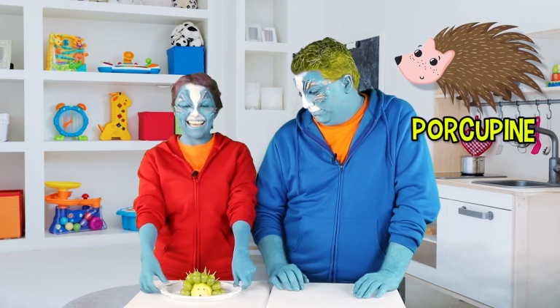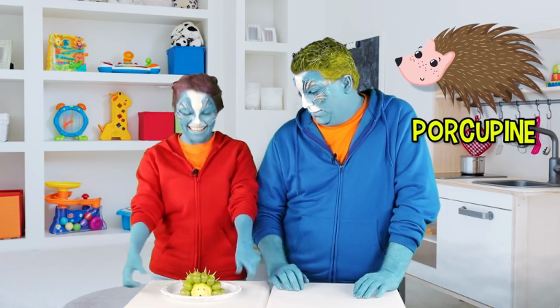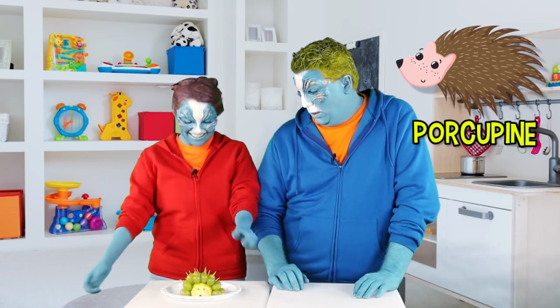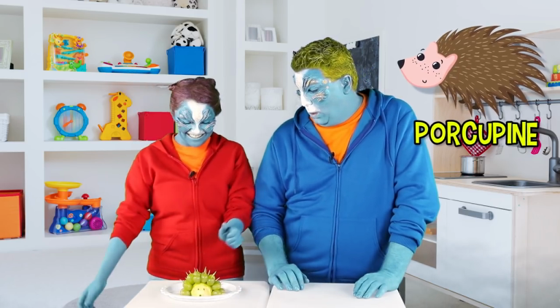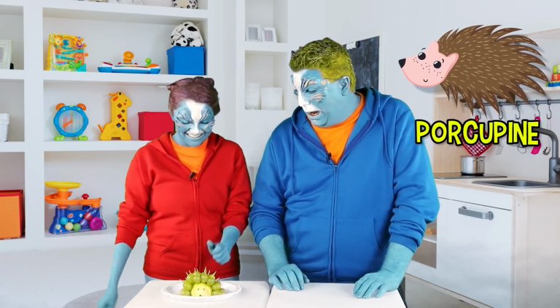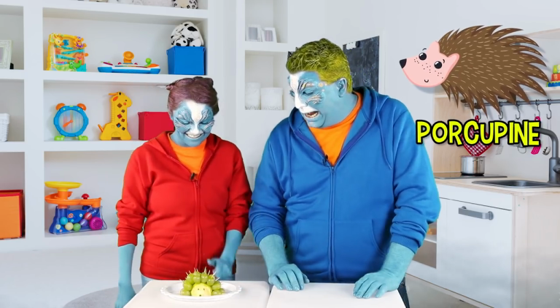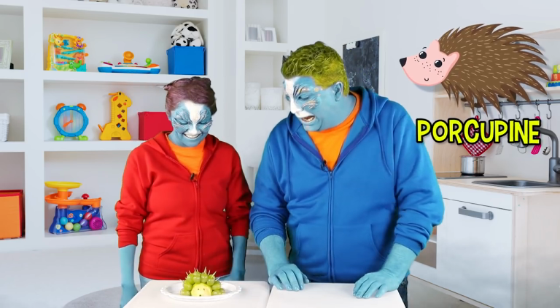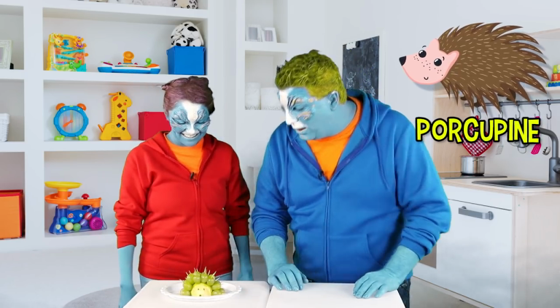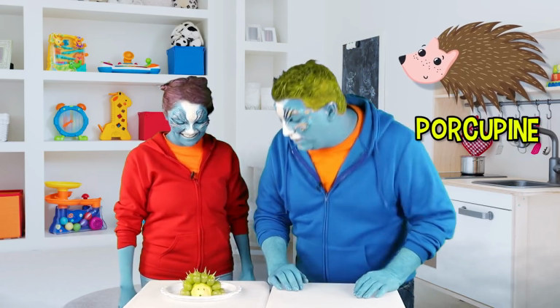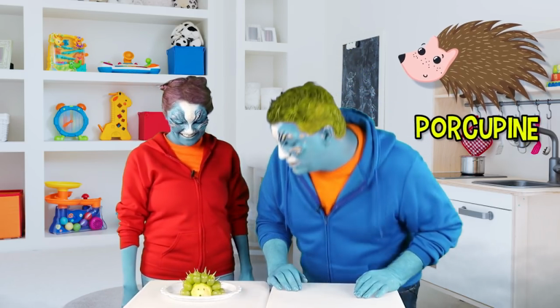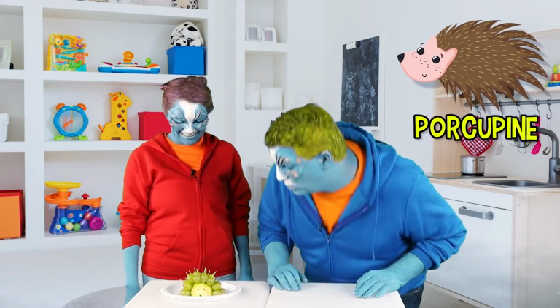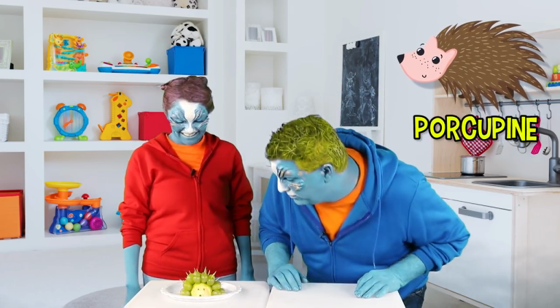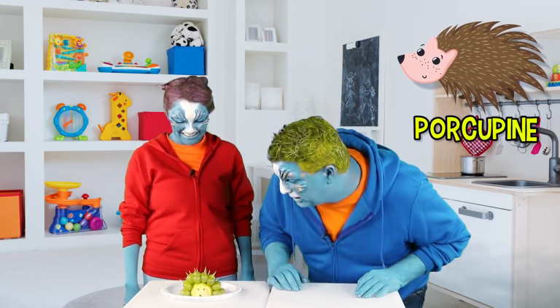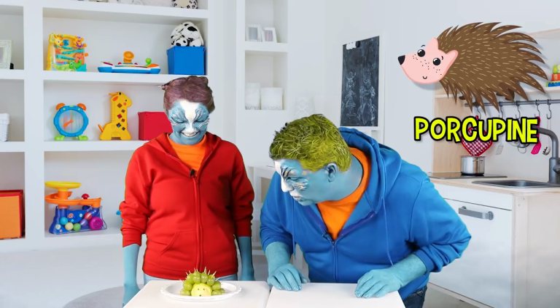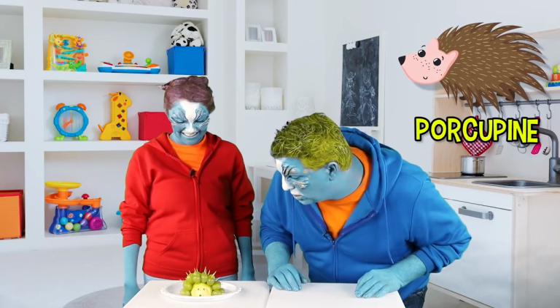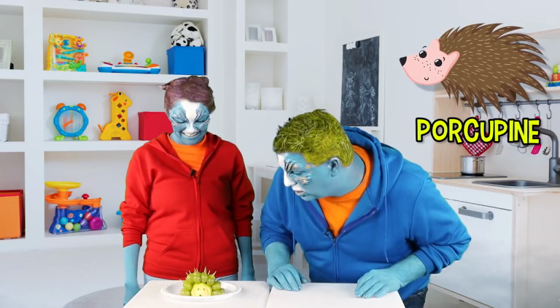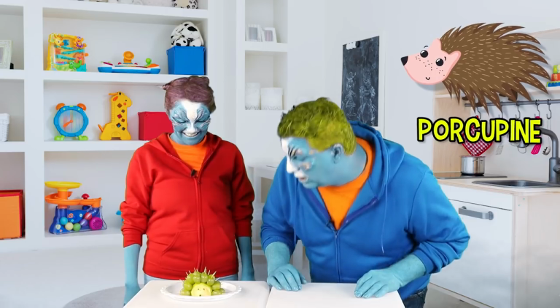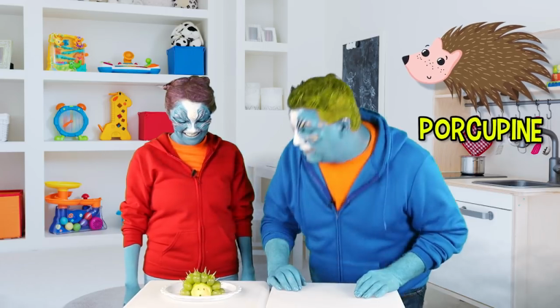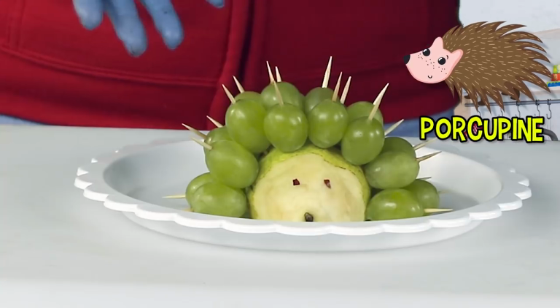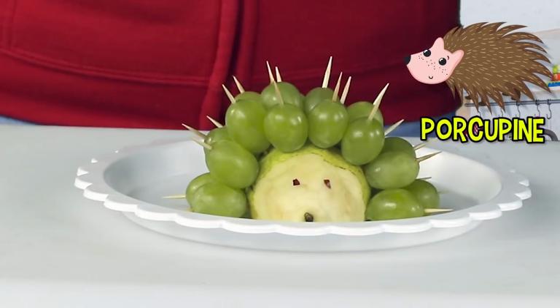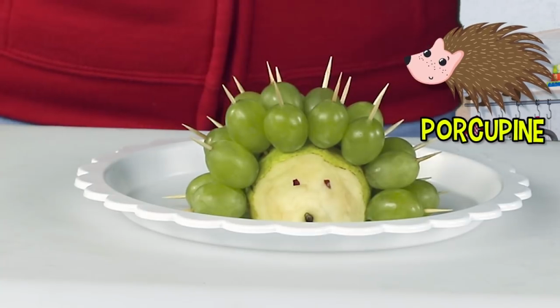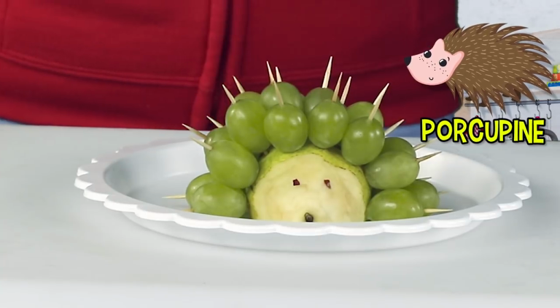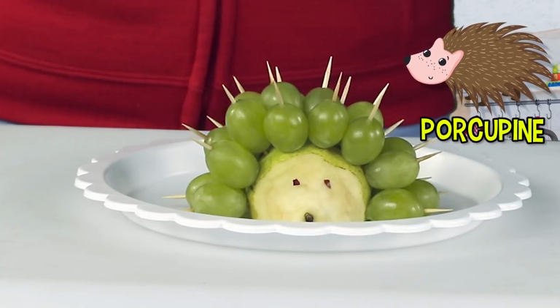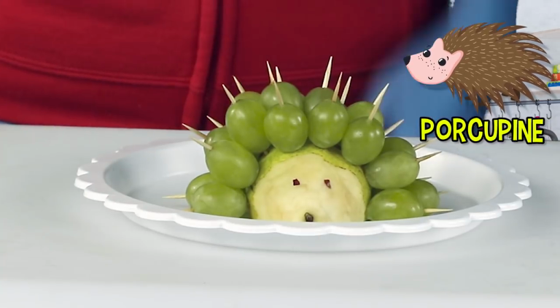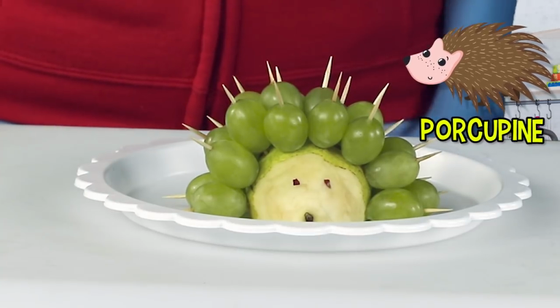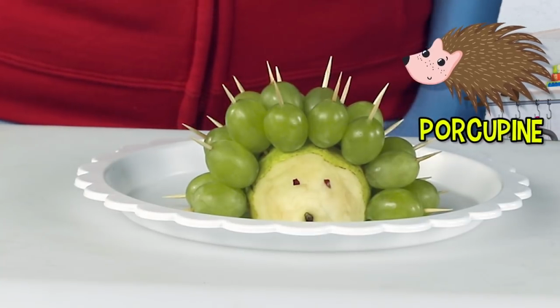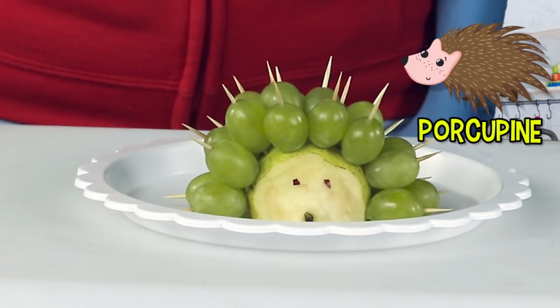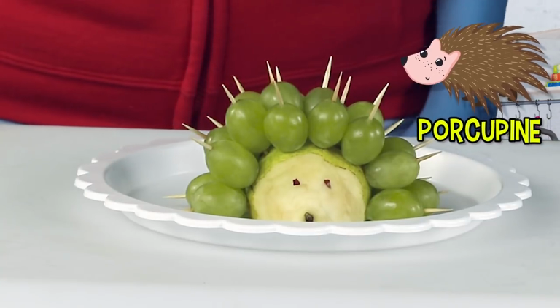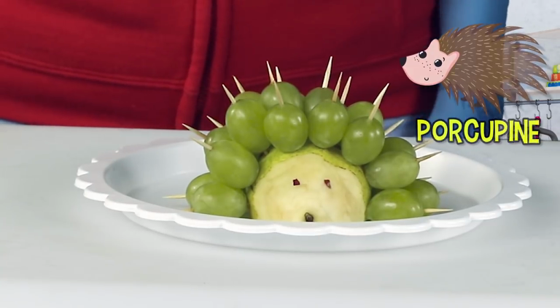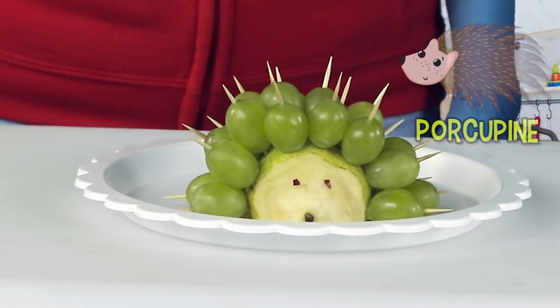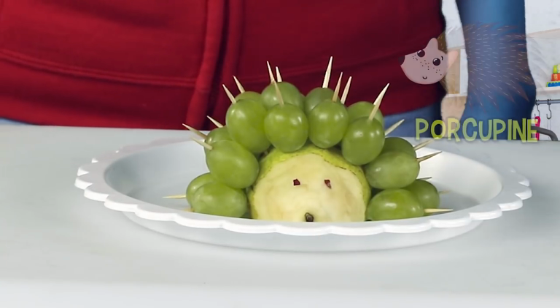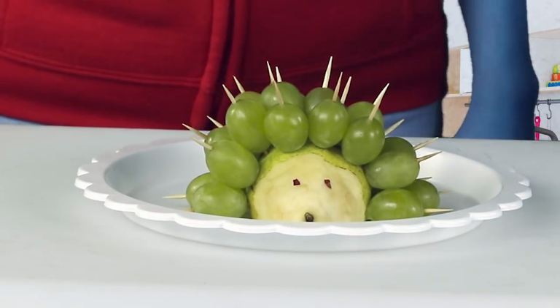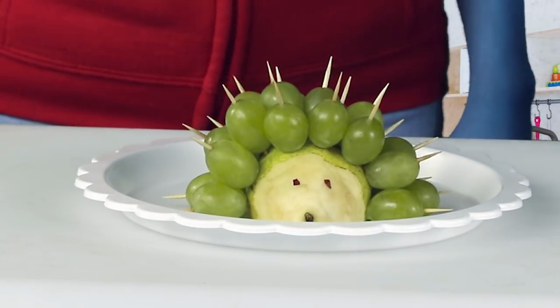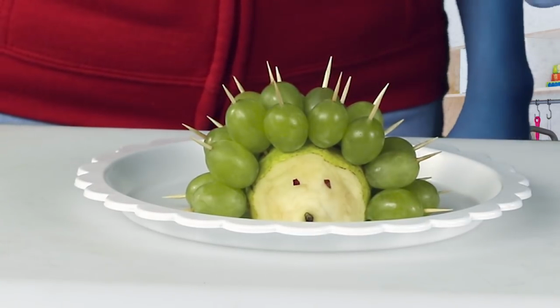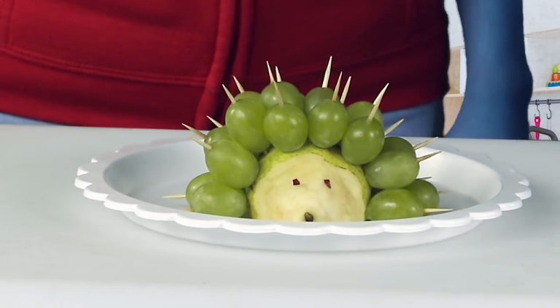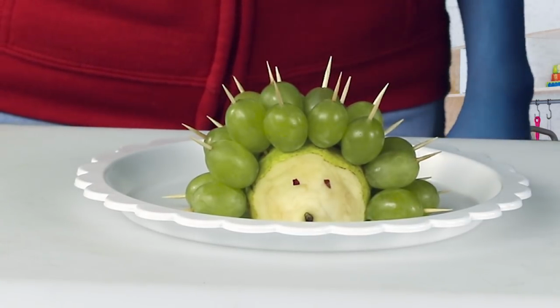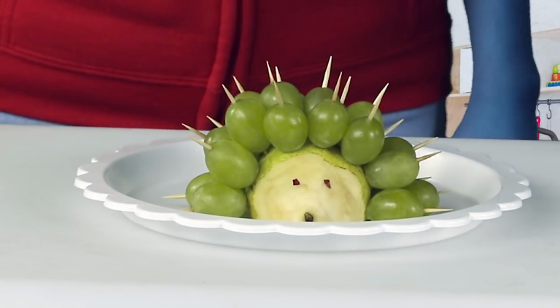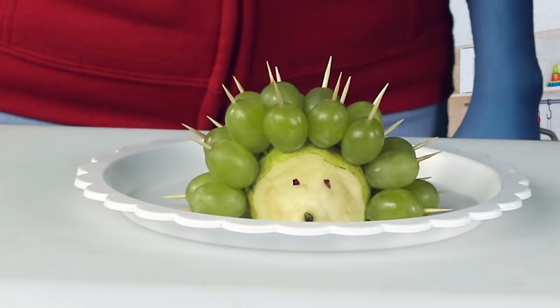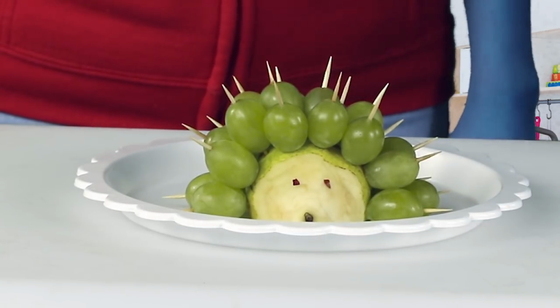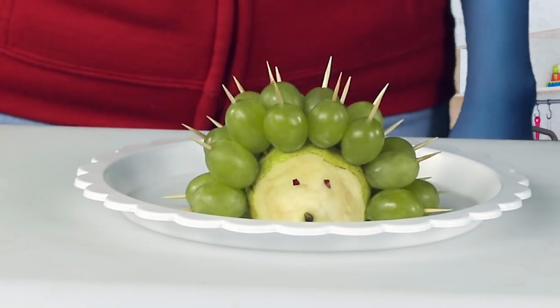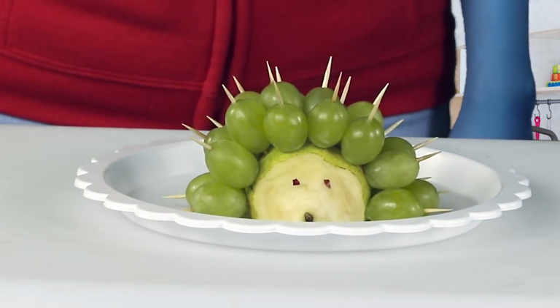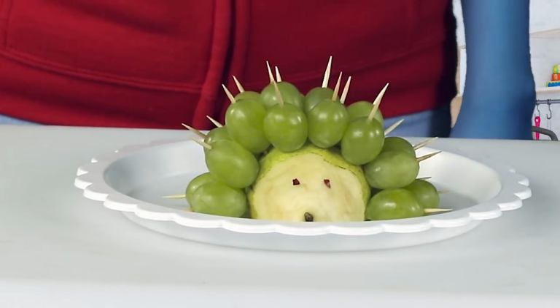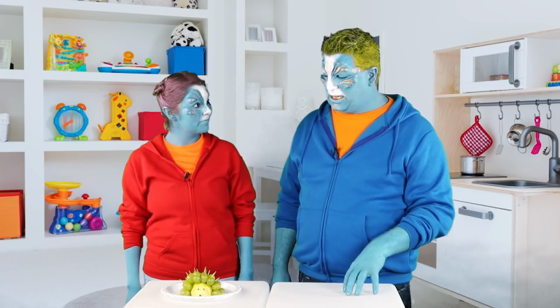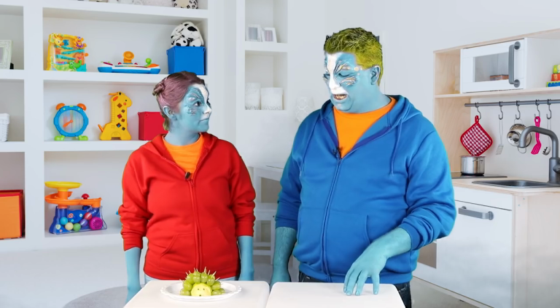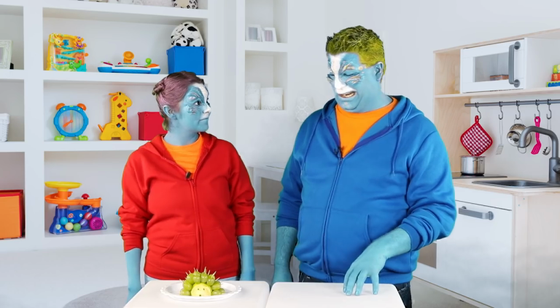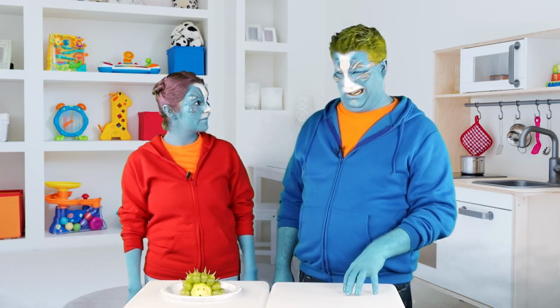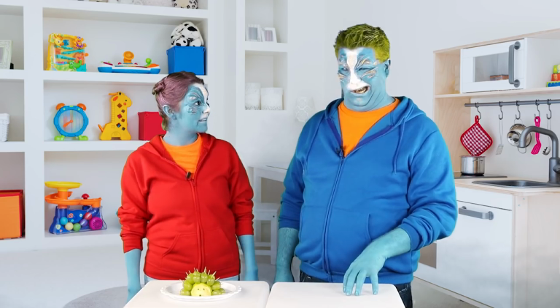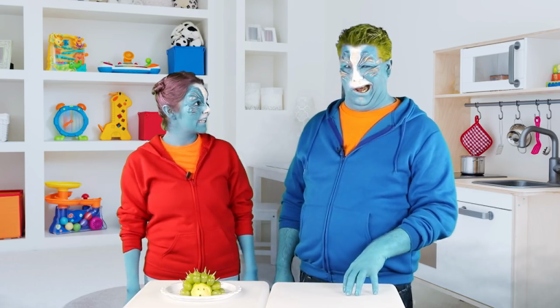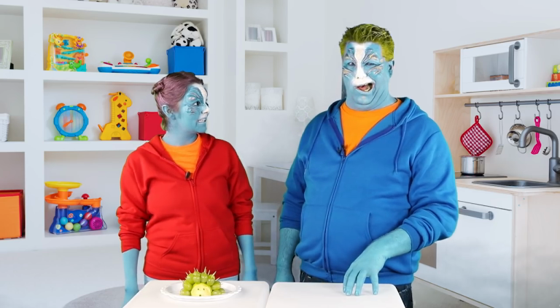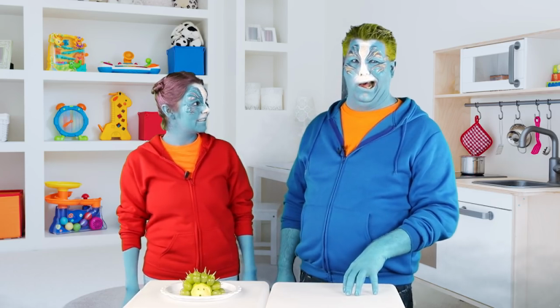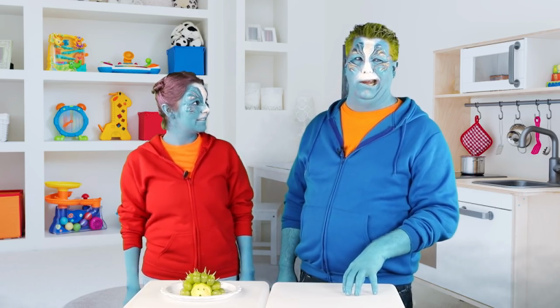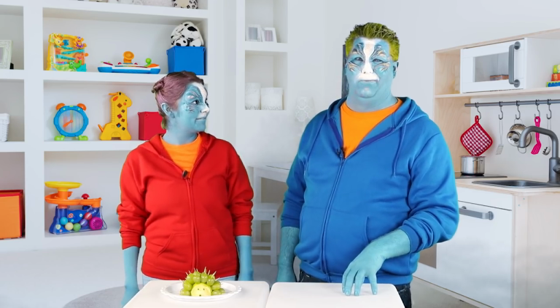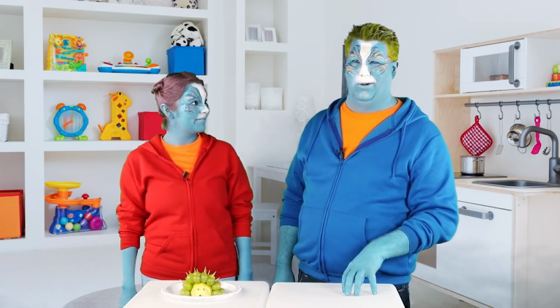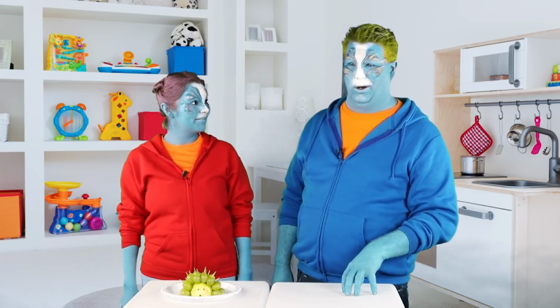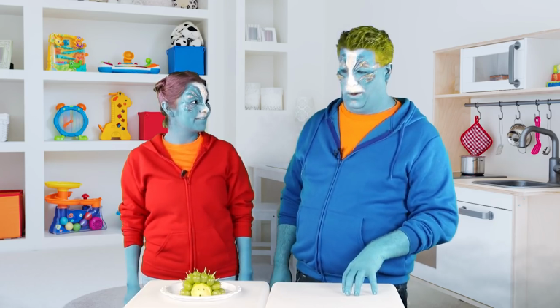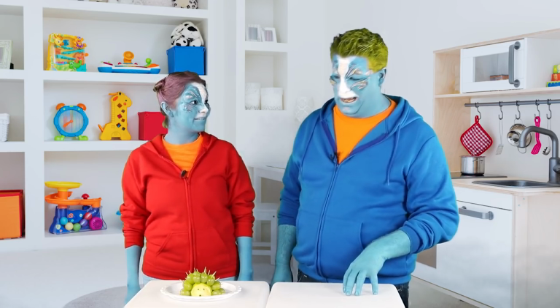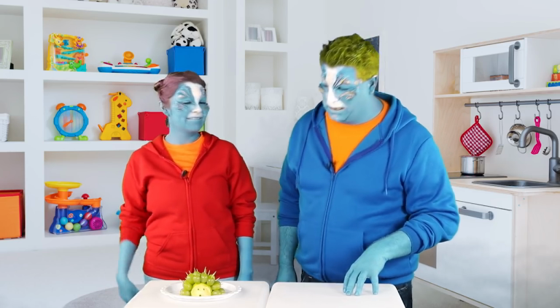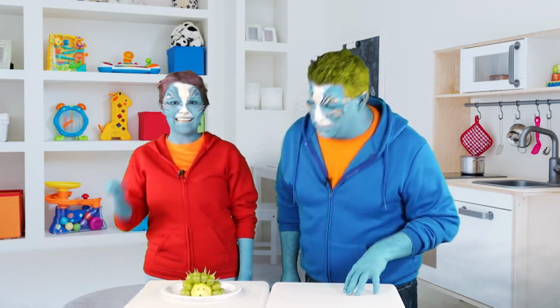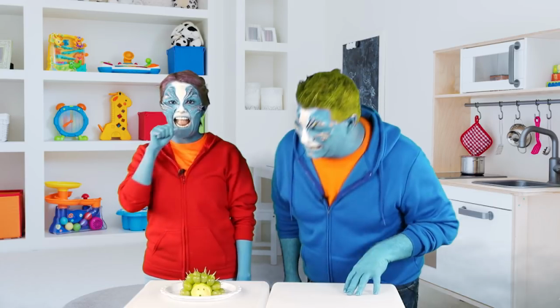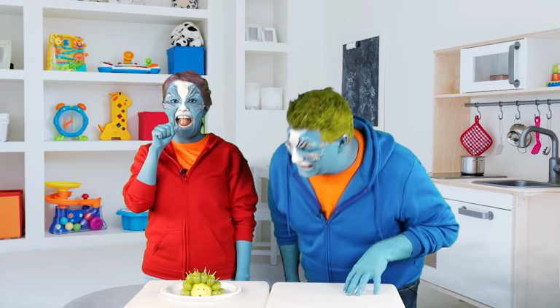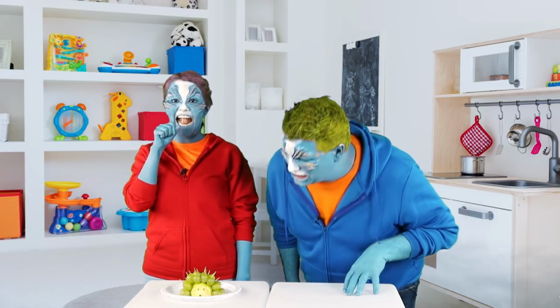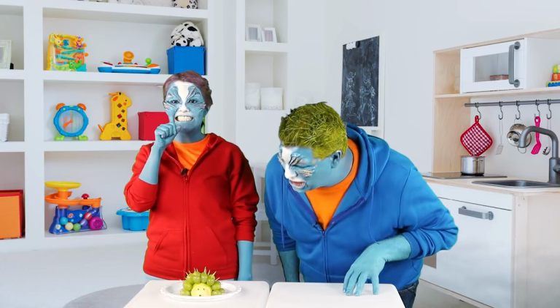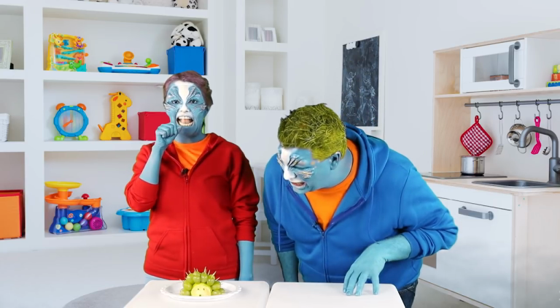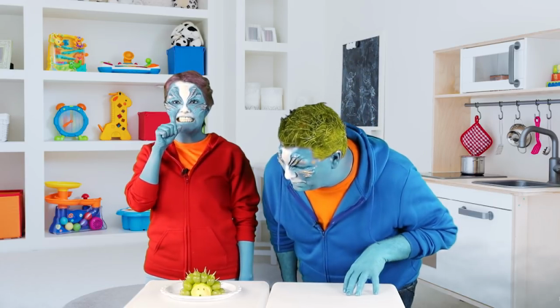Porcupine! Wow, that's really cool. And it looks like that's a pear, but it looks like you had to gnaw on it for a while to make that shape.